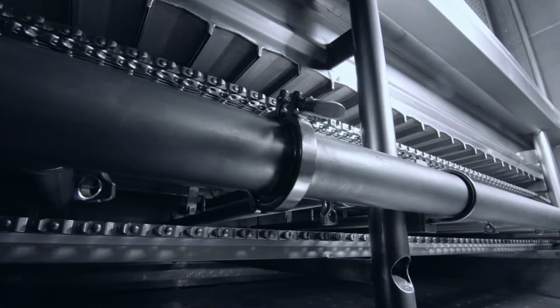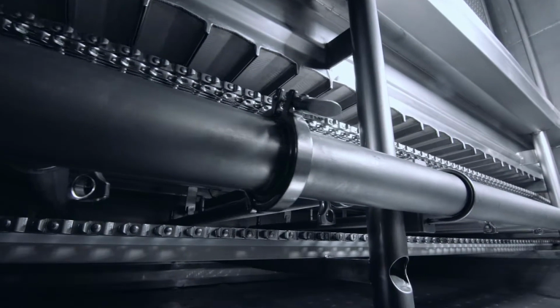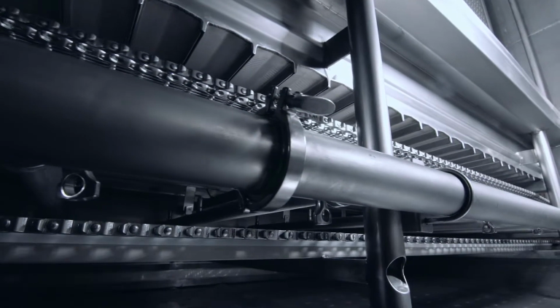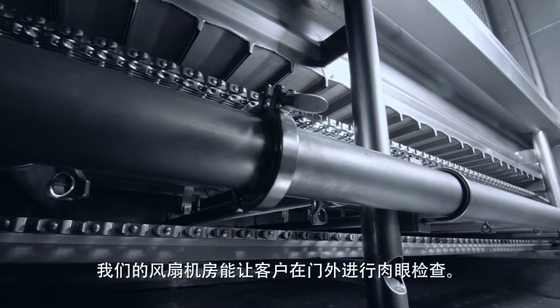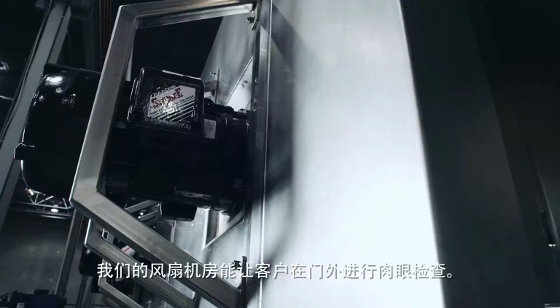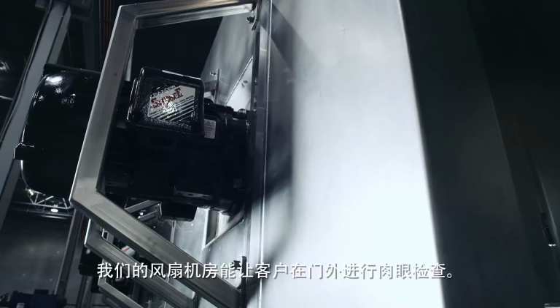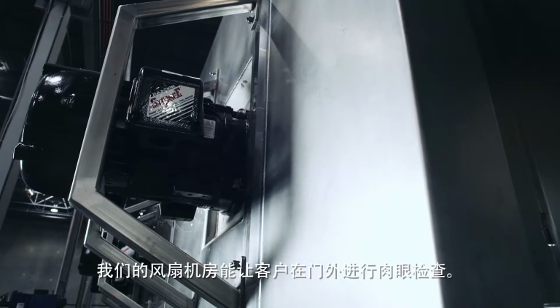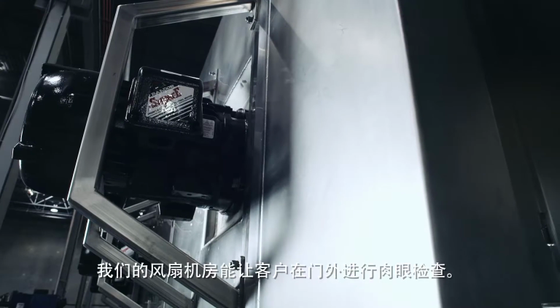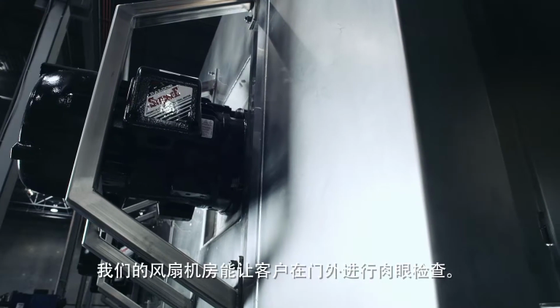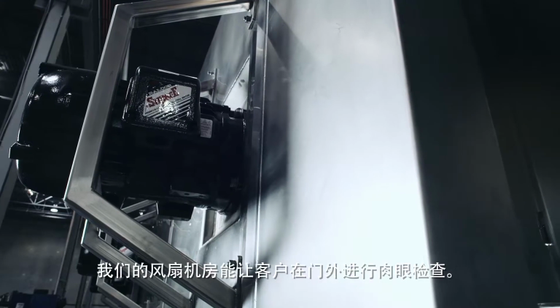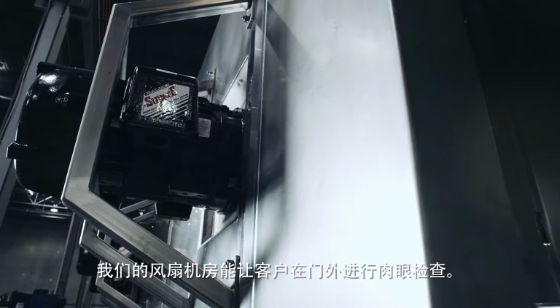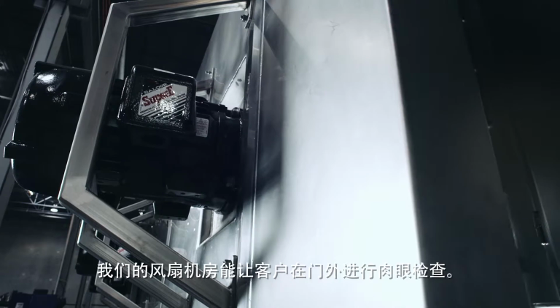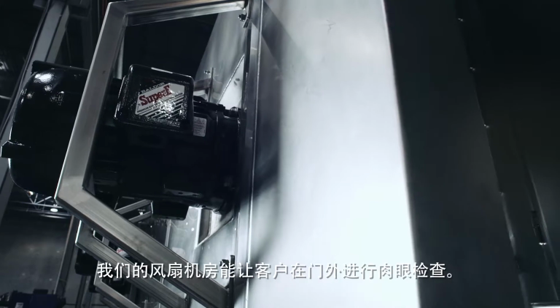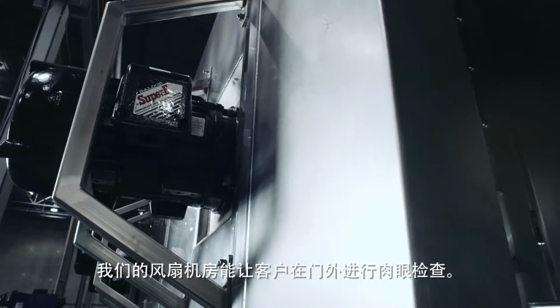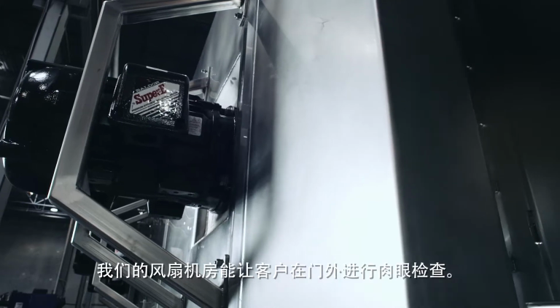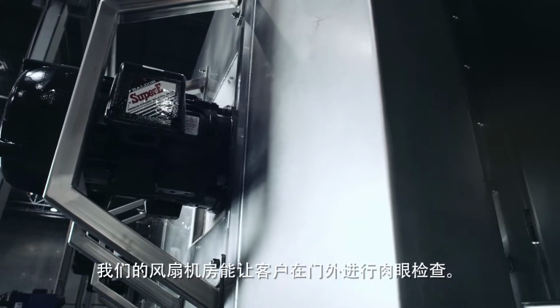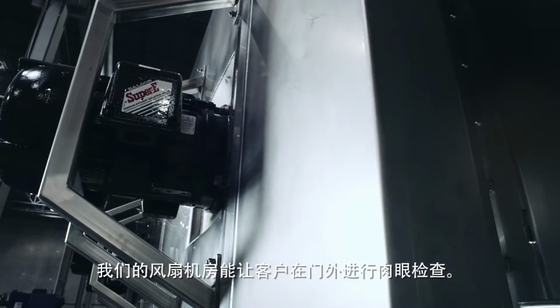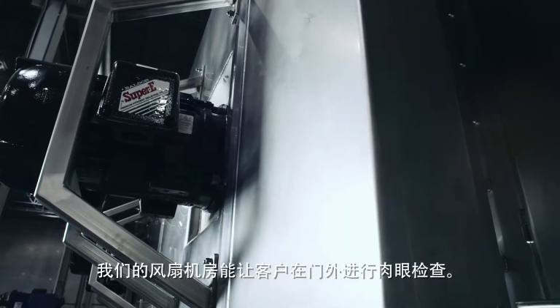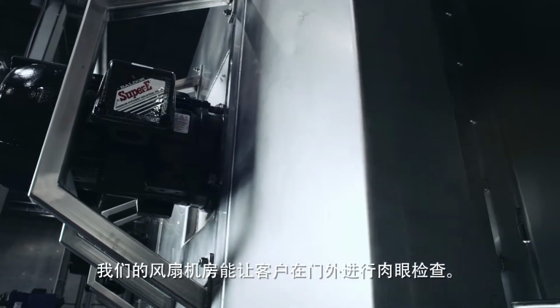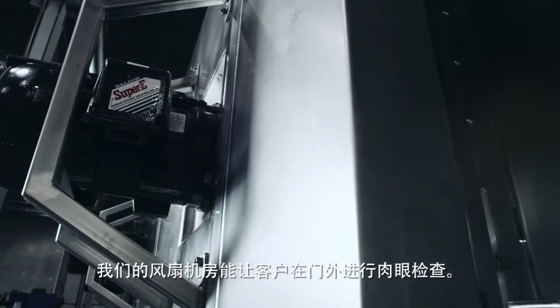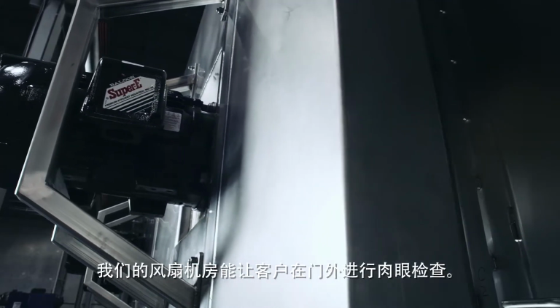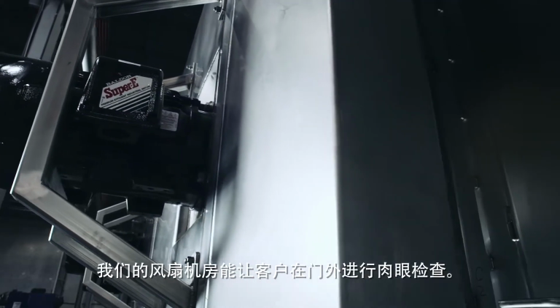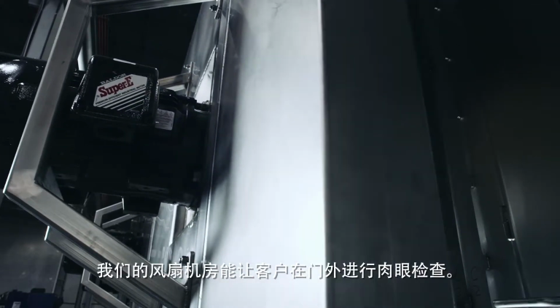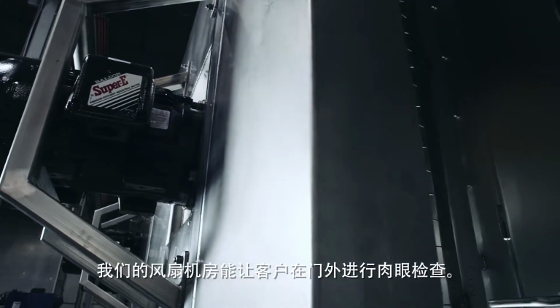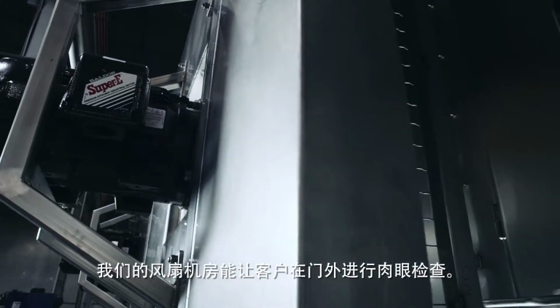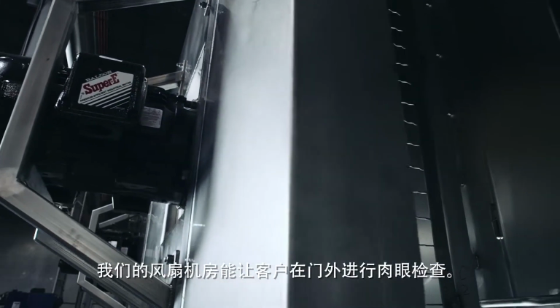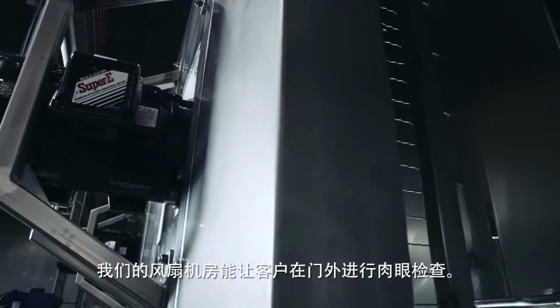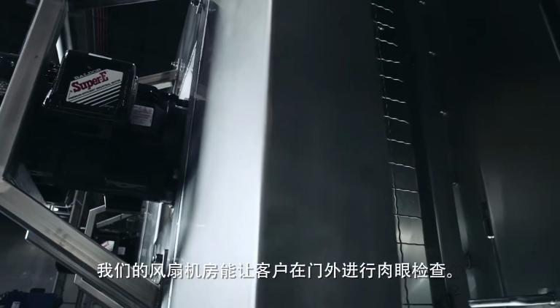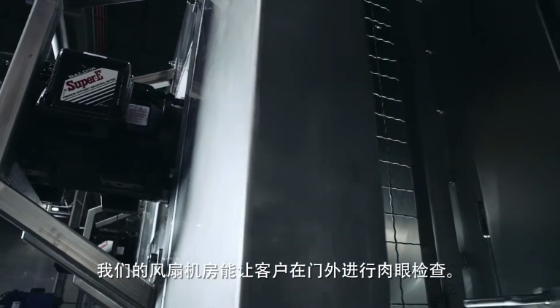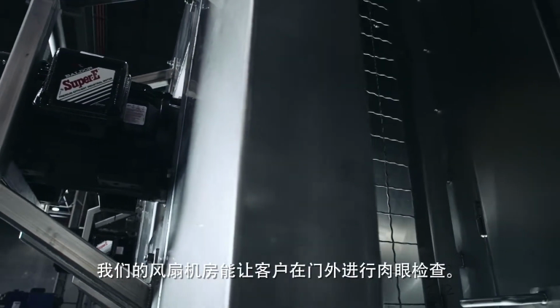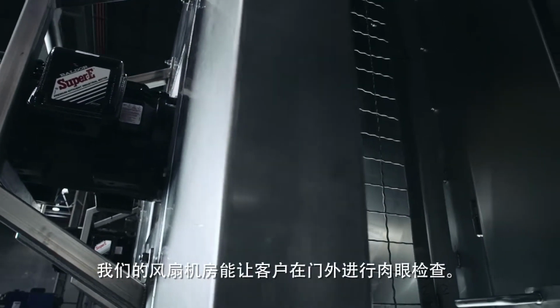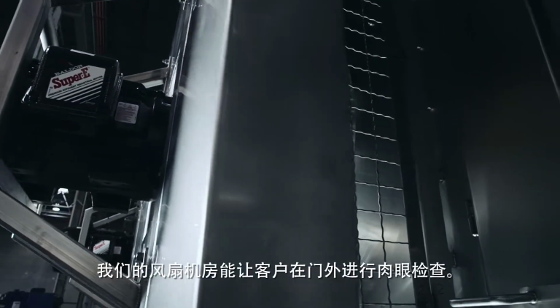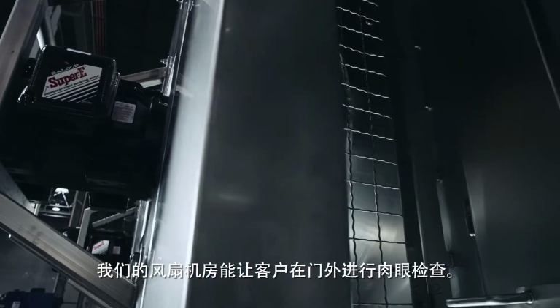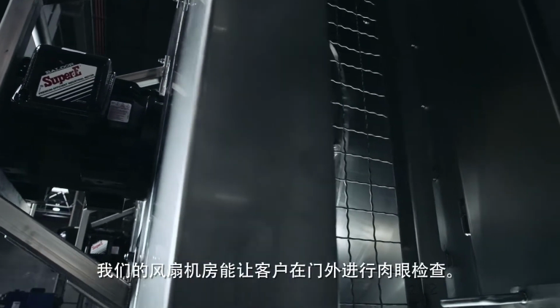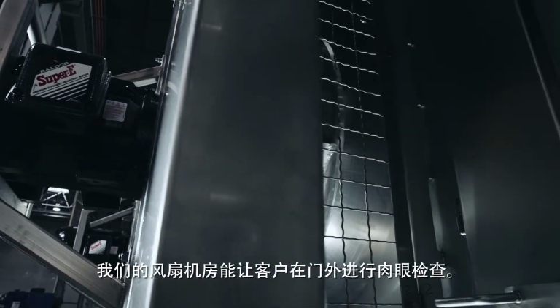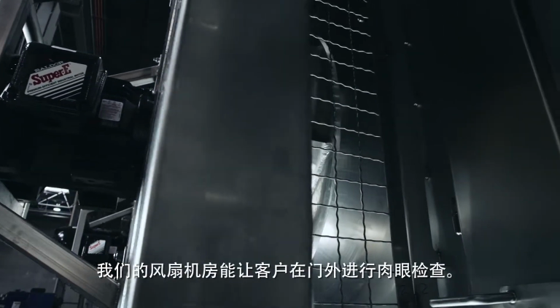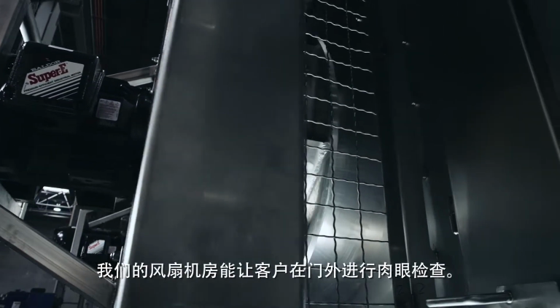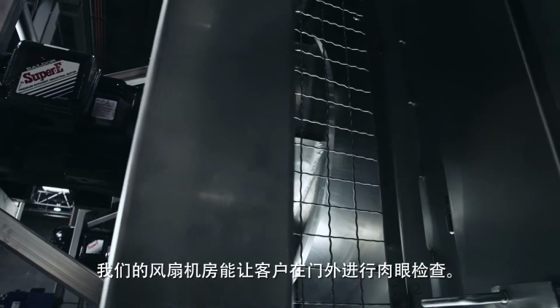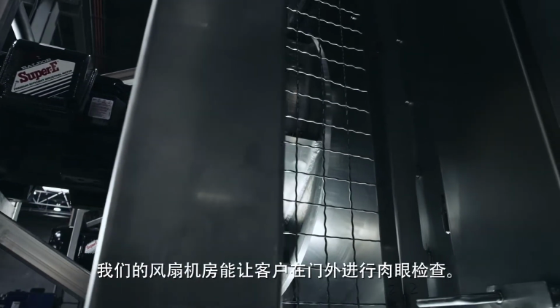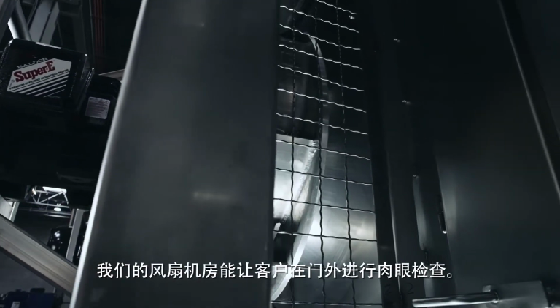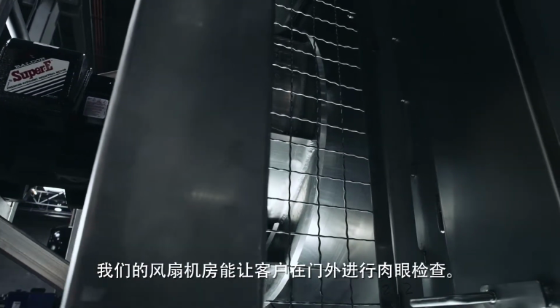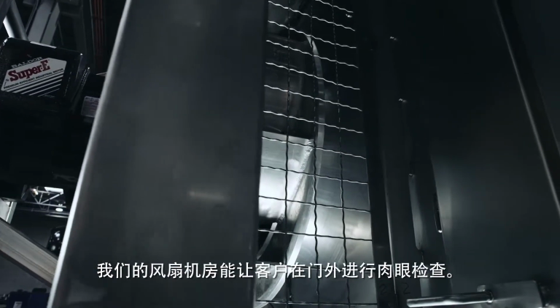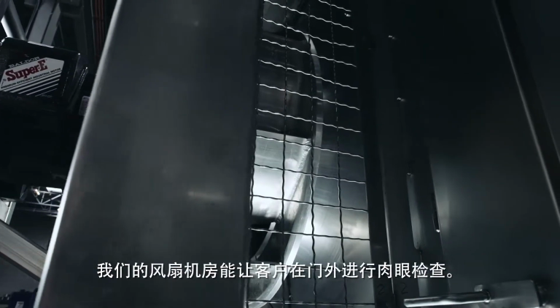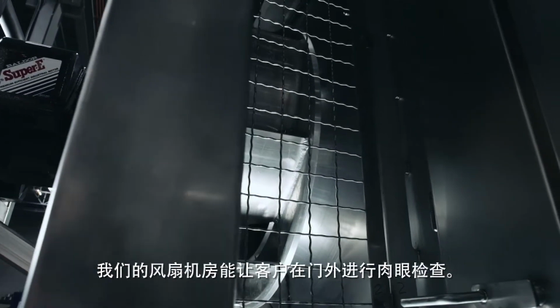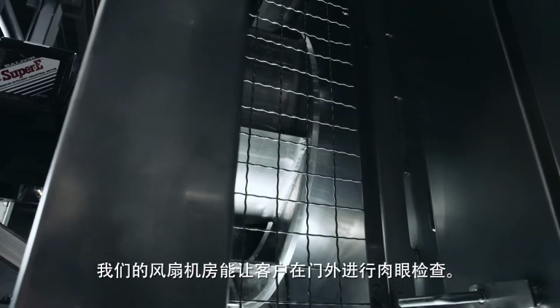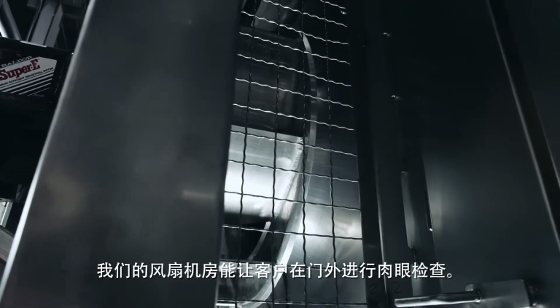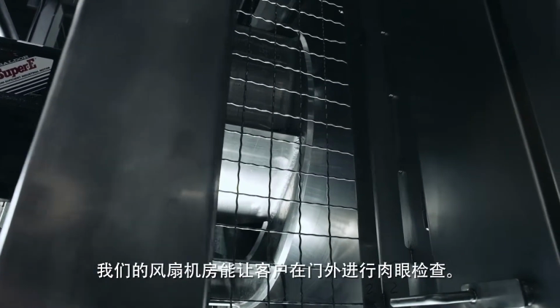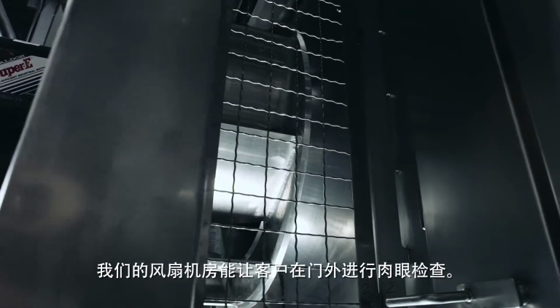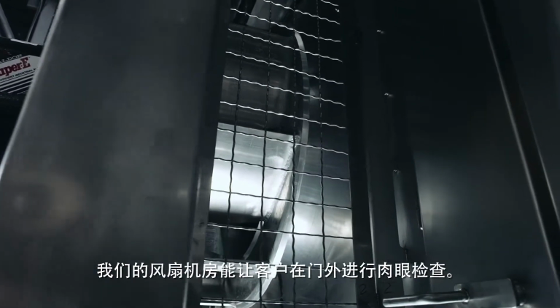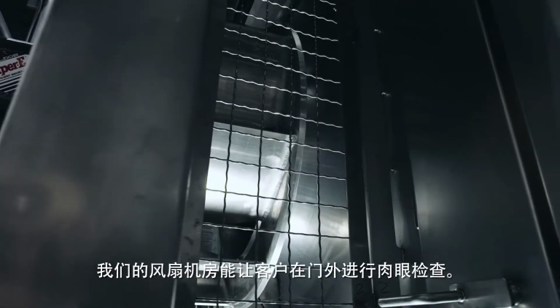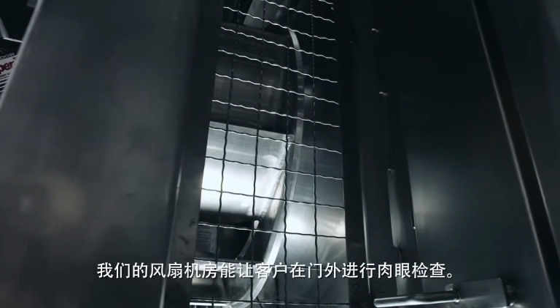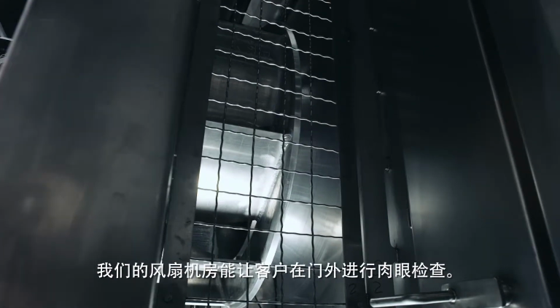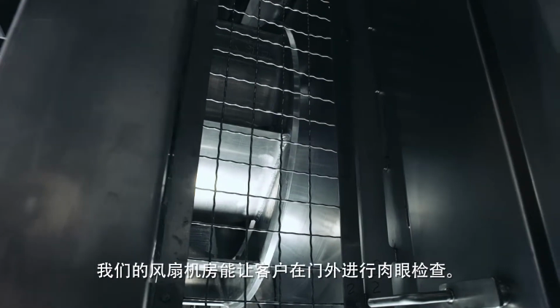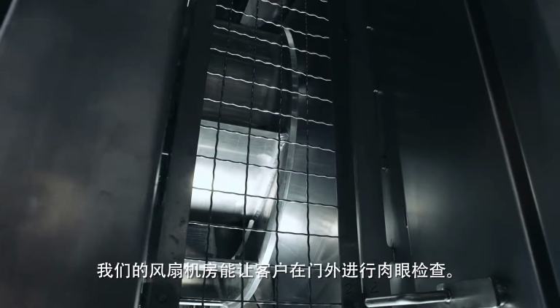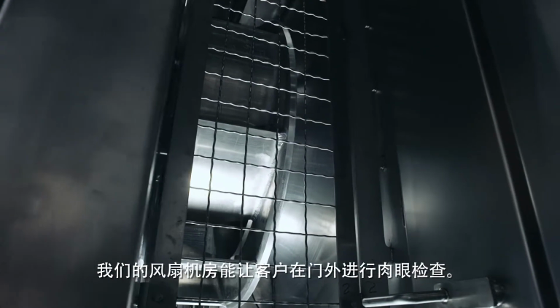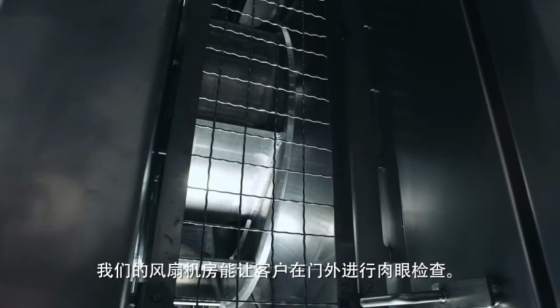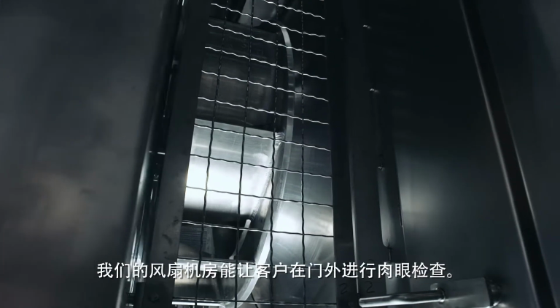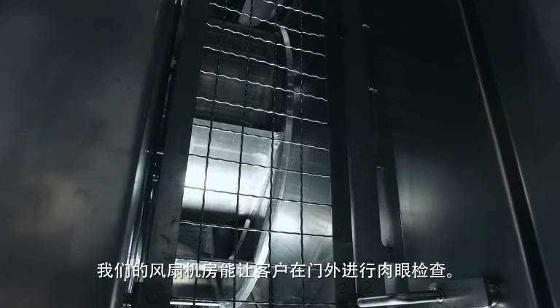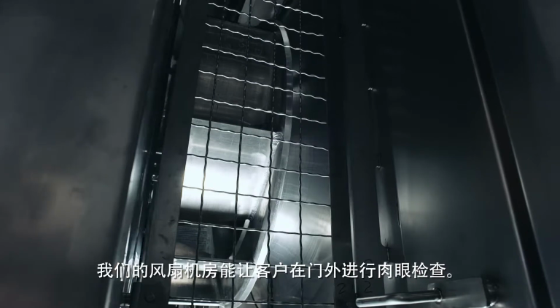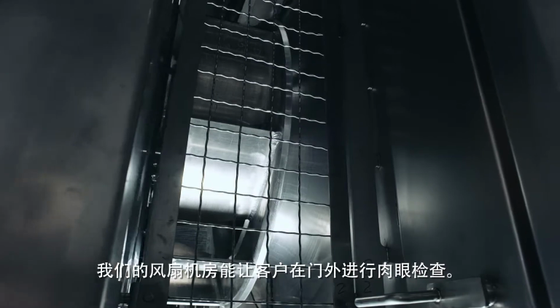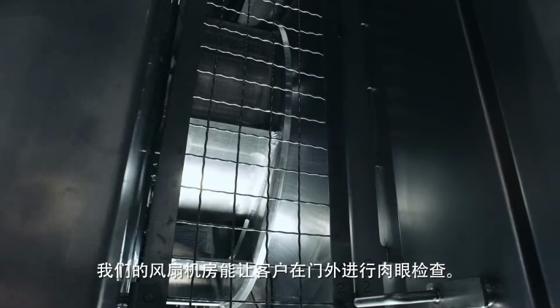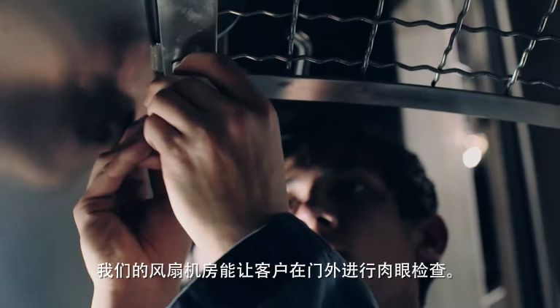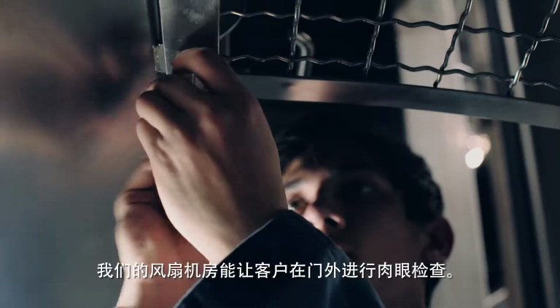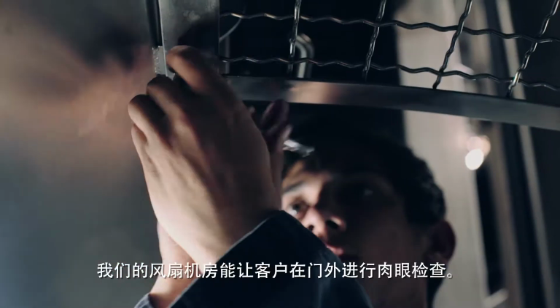Our fan chamber is designed to be easy to access and can be easily inspected by just peering through the door.